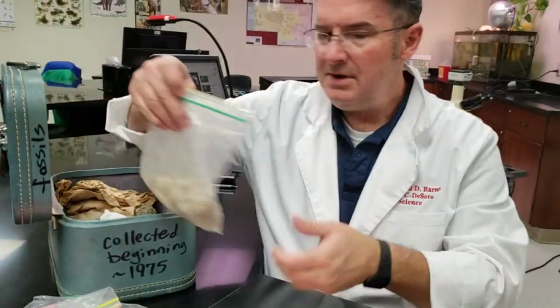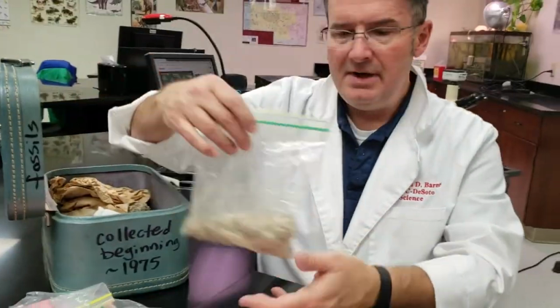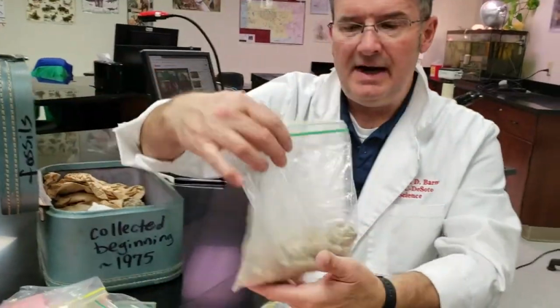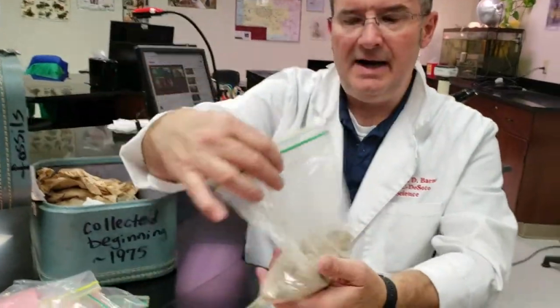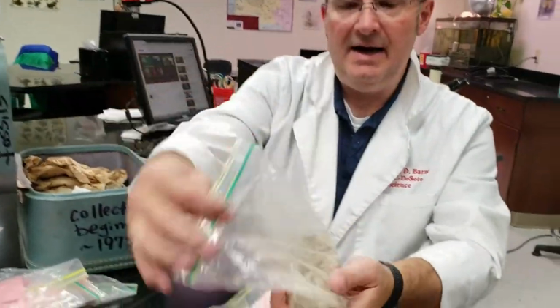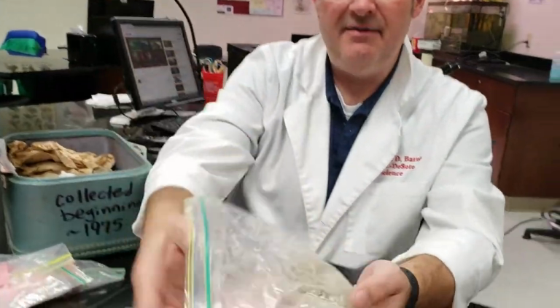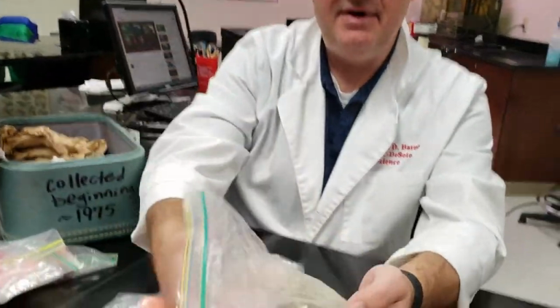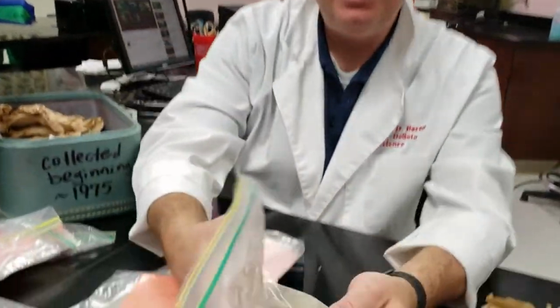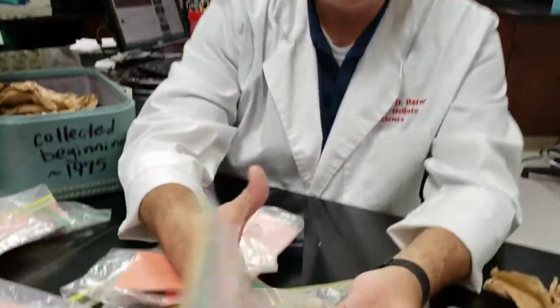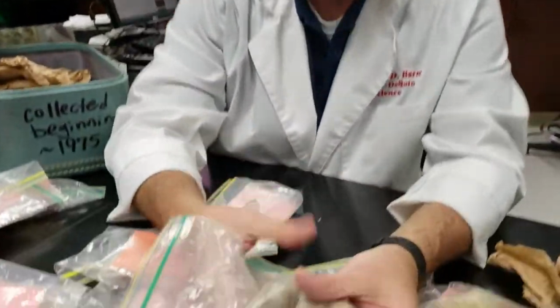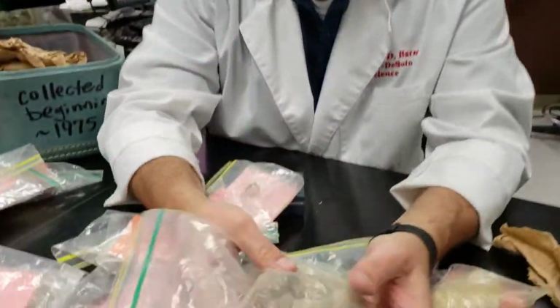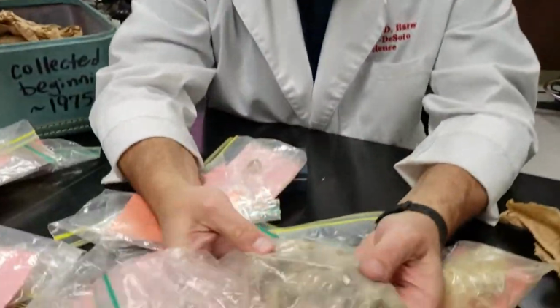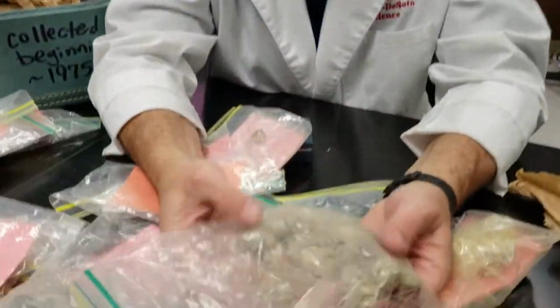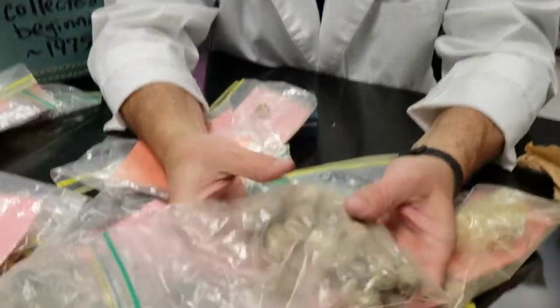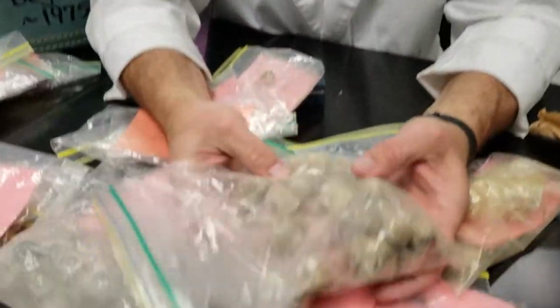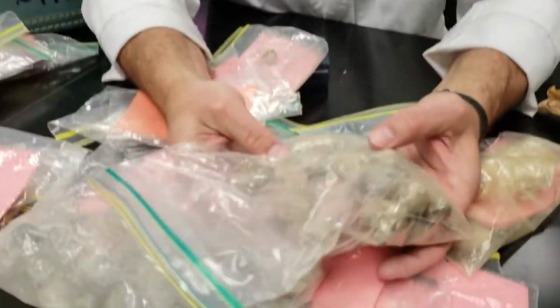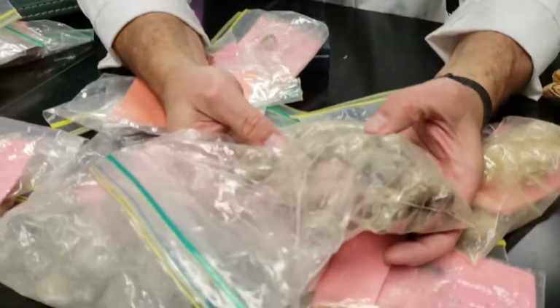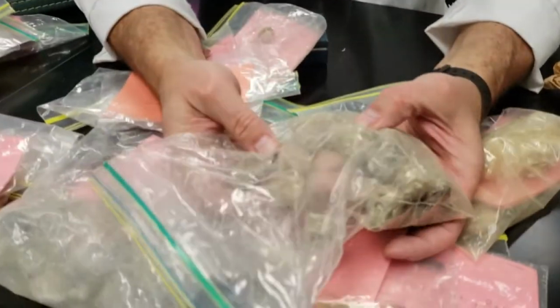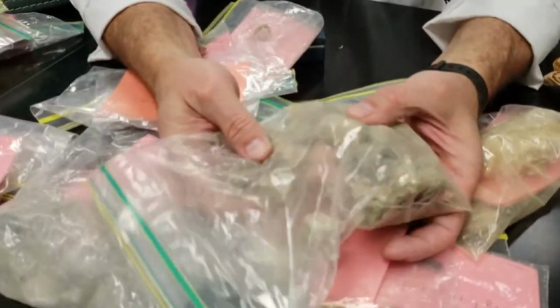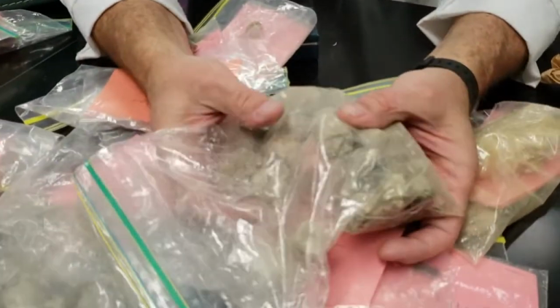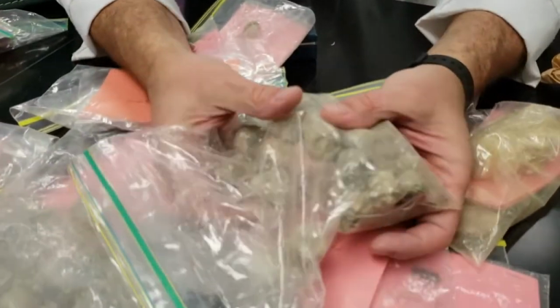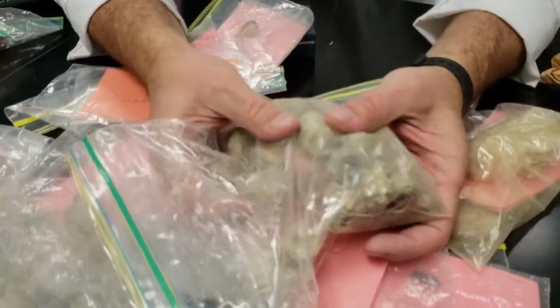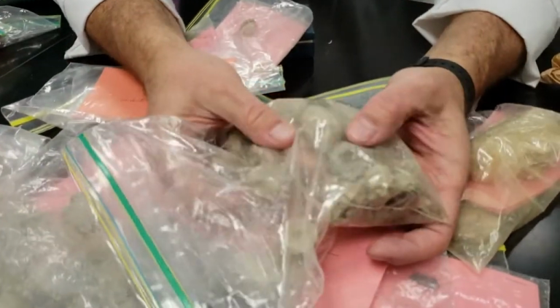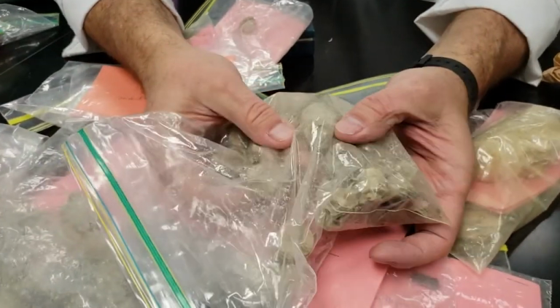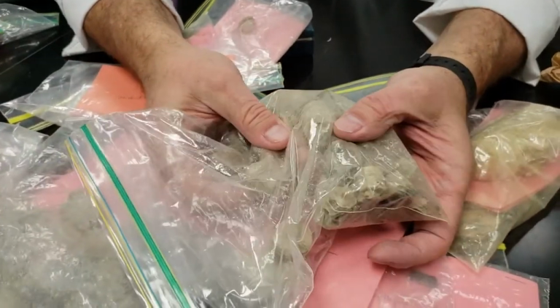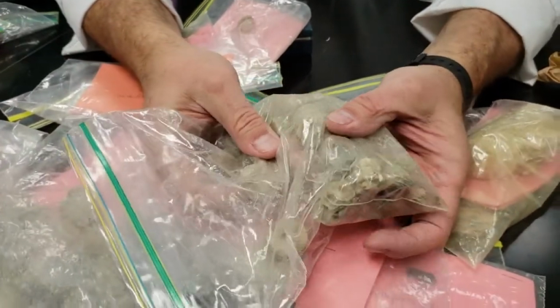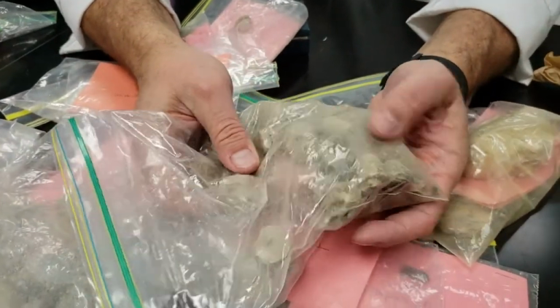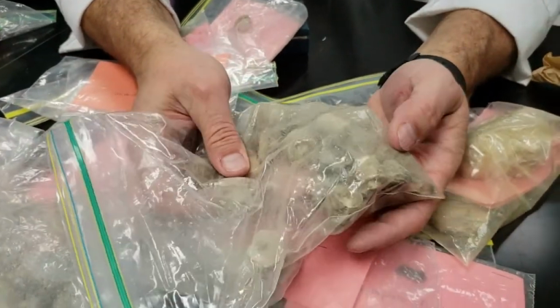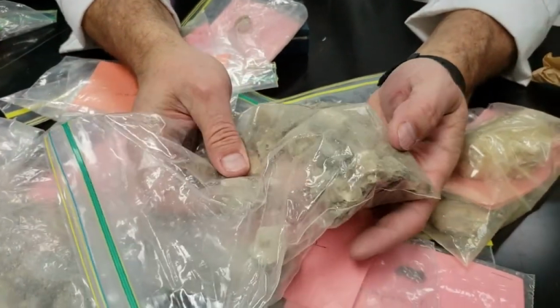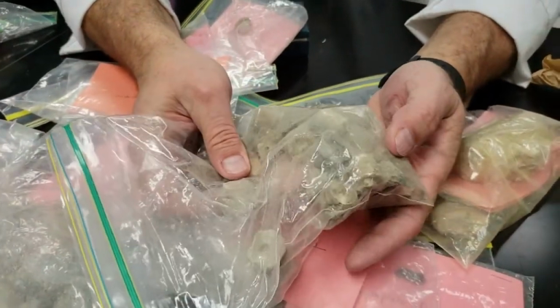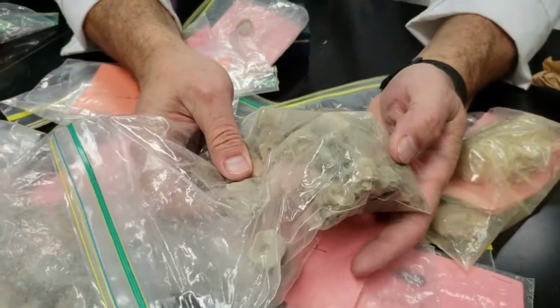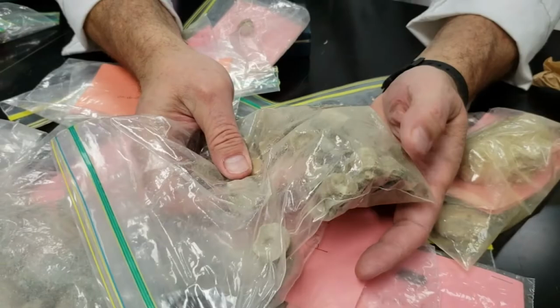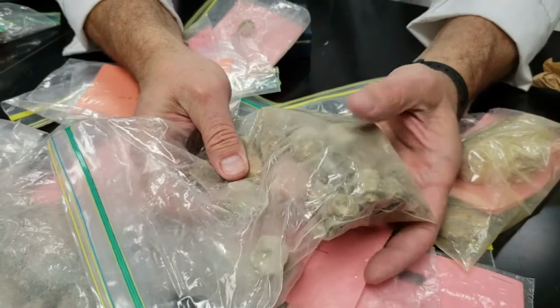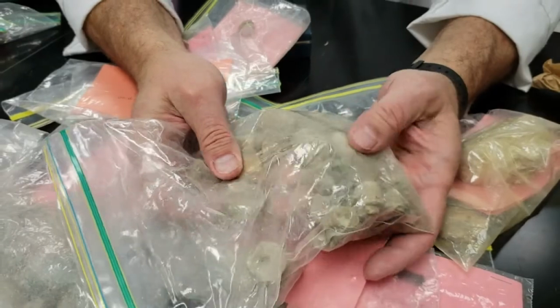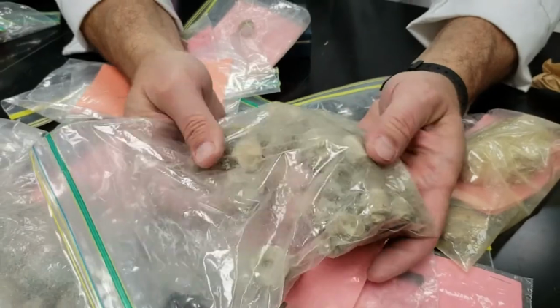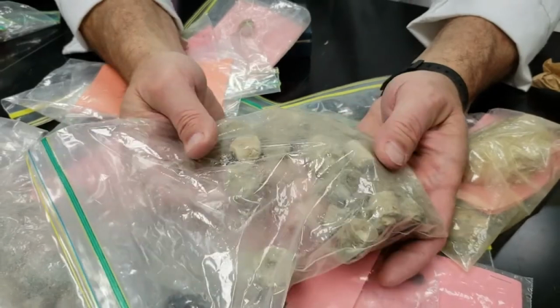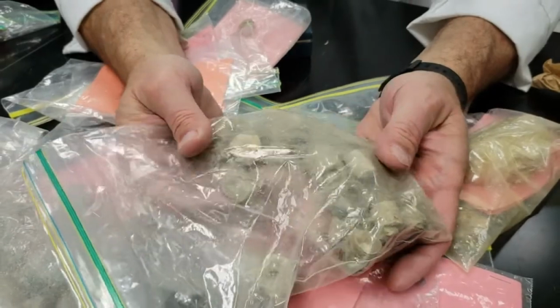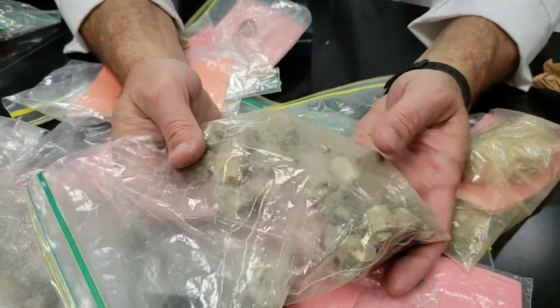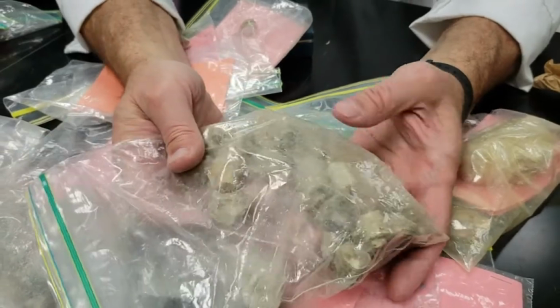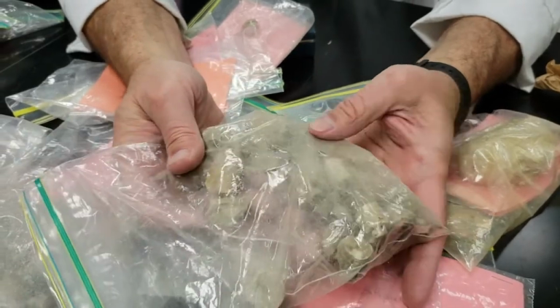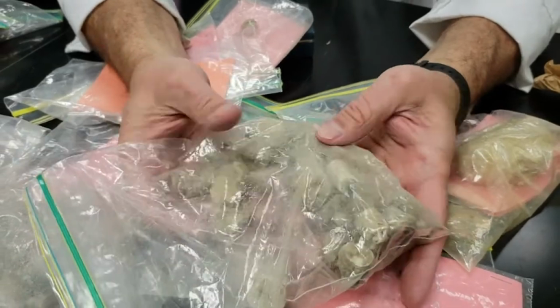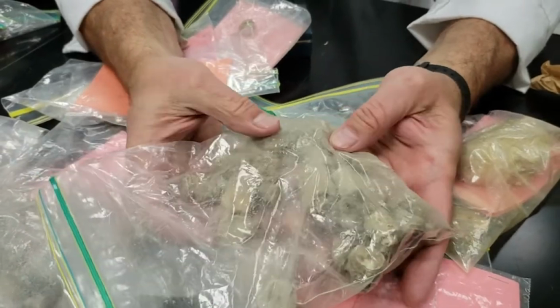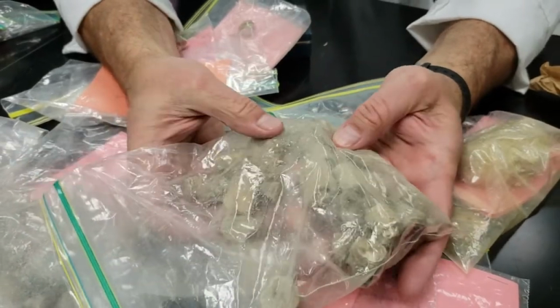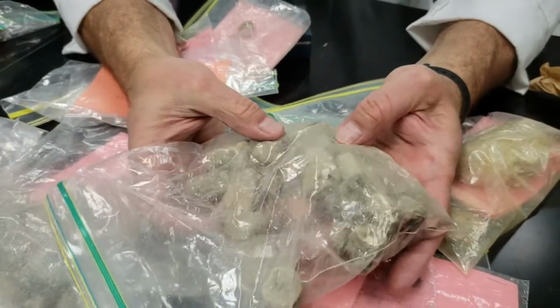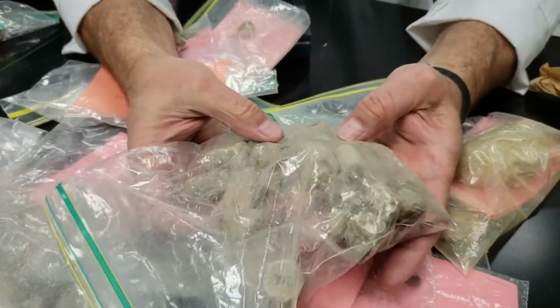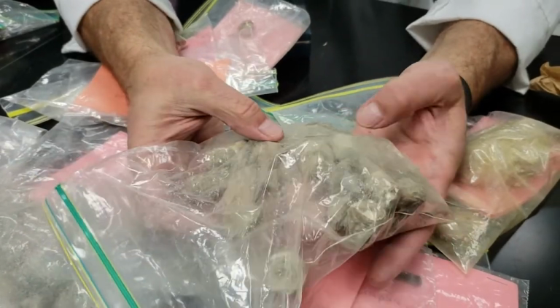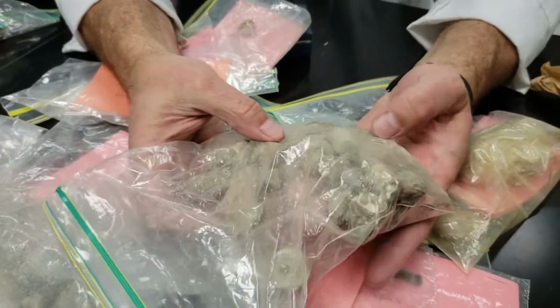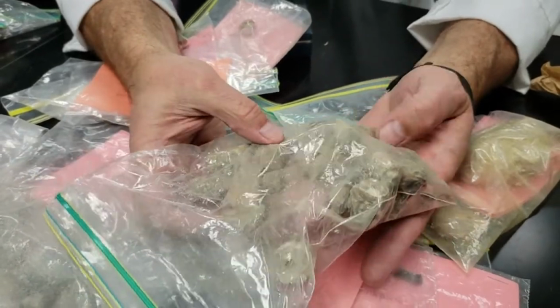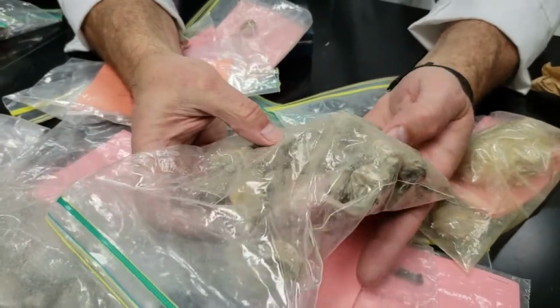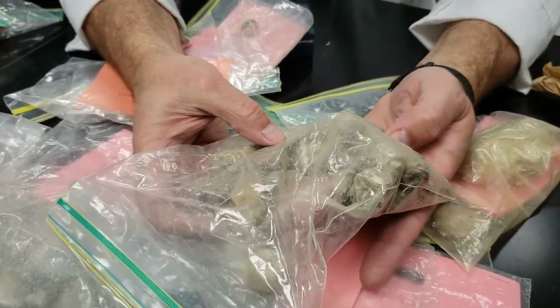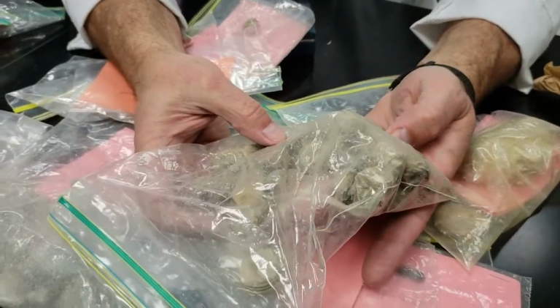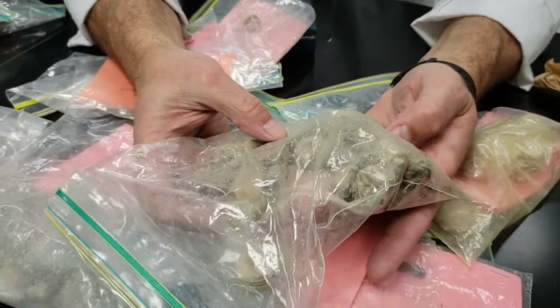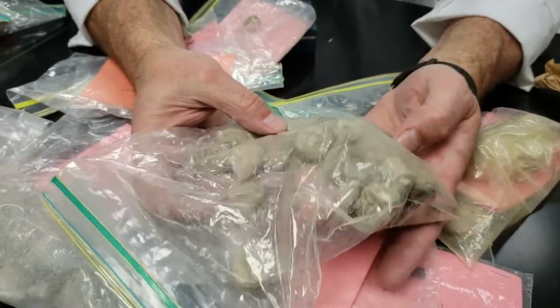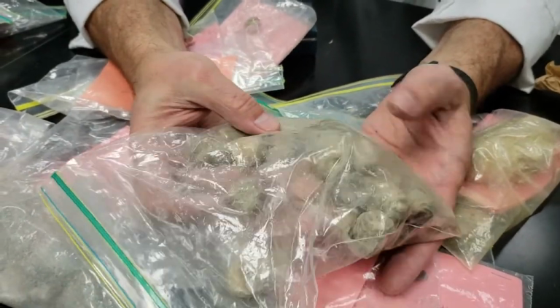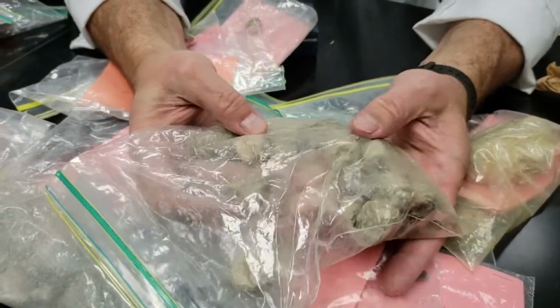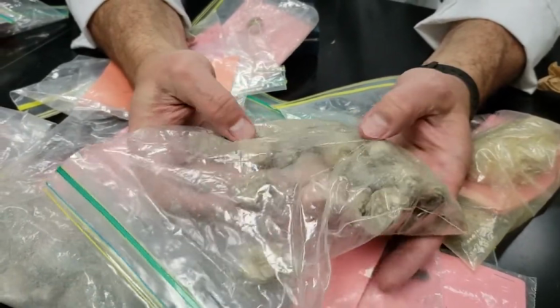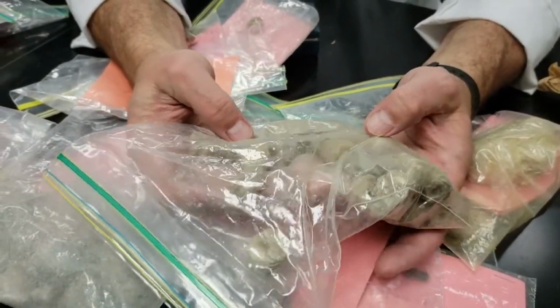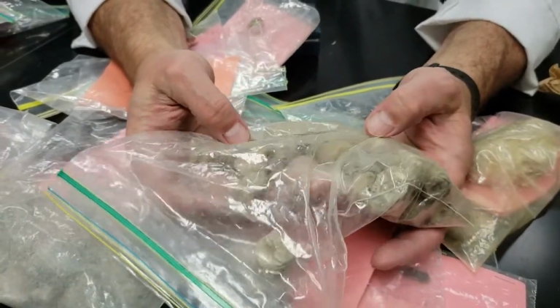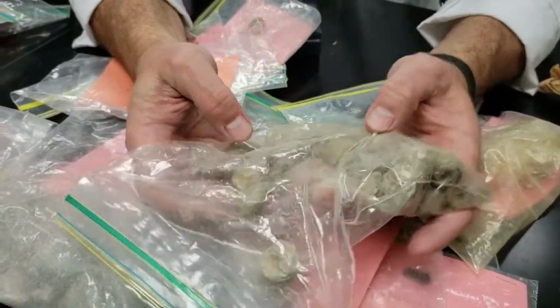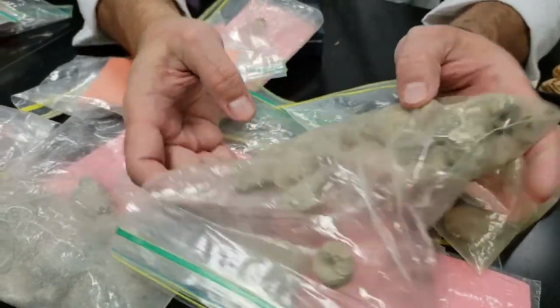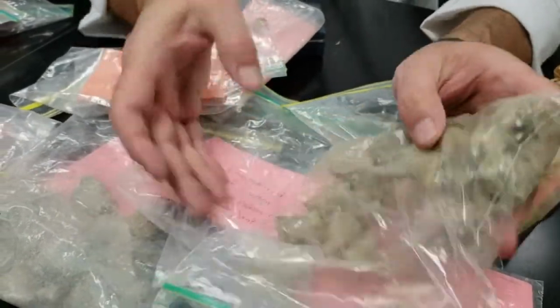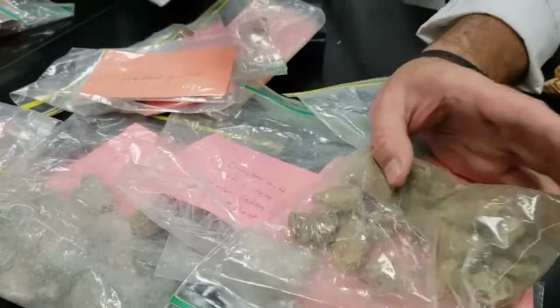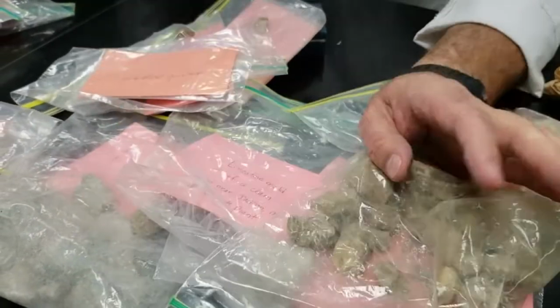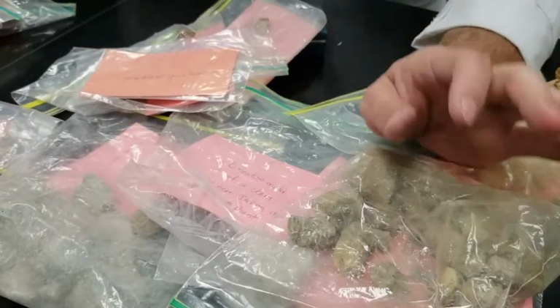I have another whole entire bag full of crinoid stems. These came from Gadsden, Alabama, off the side of the road years ago.